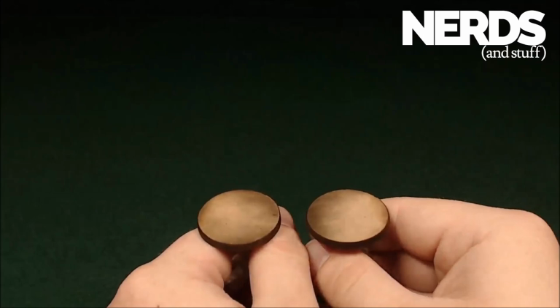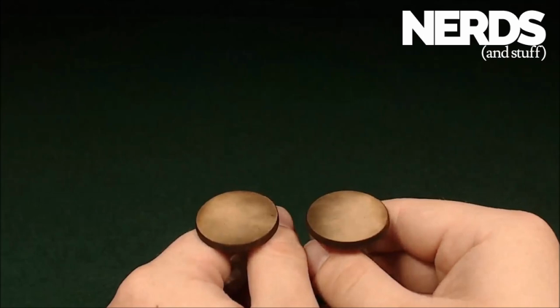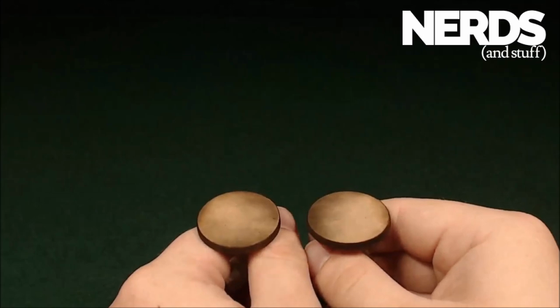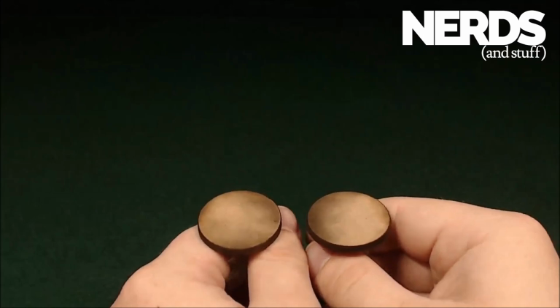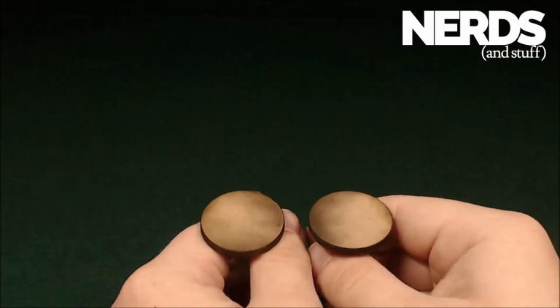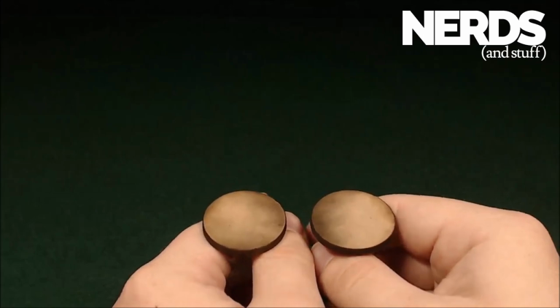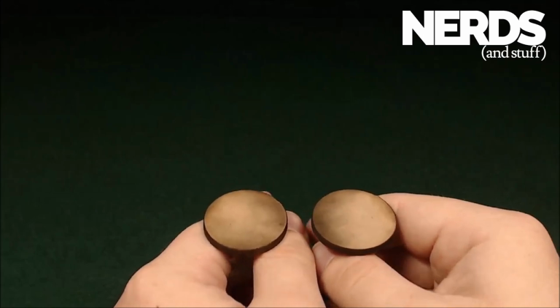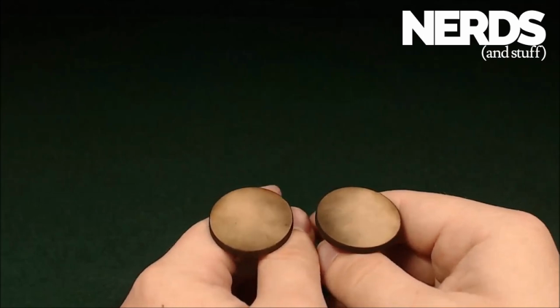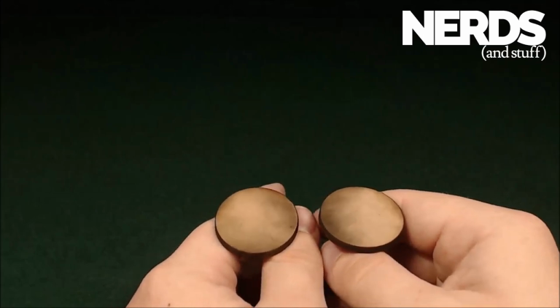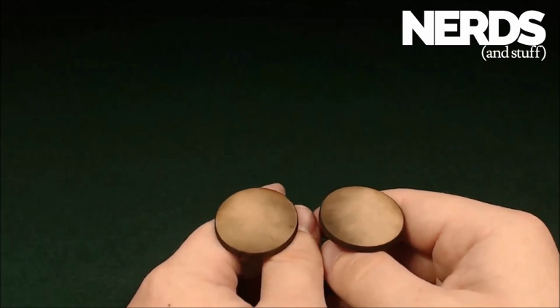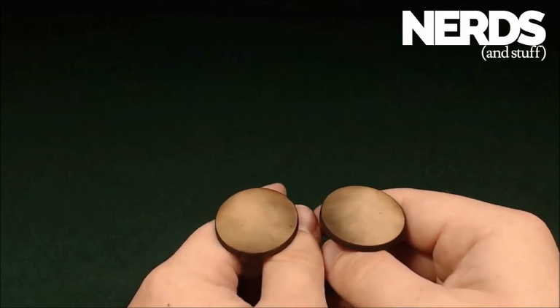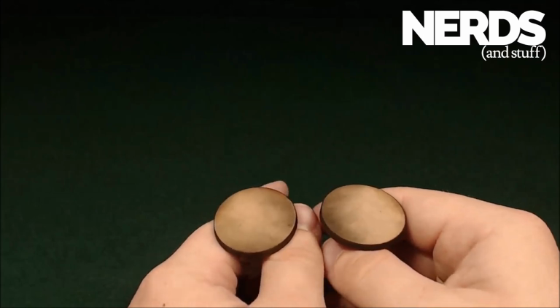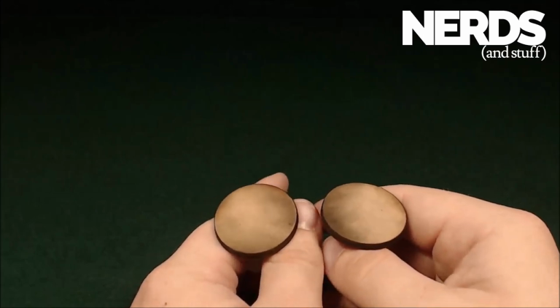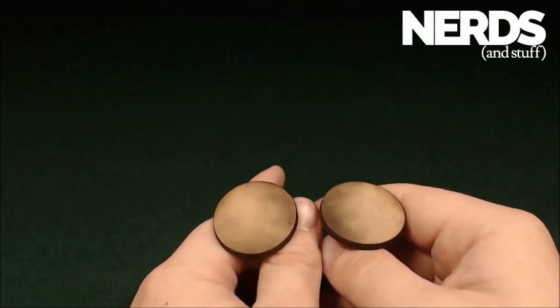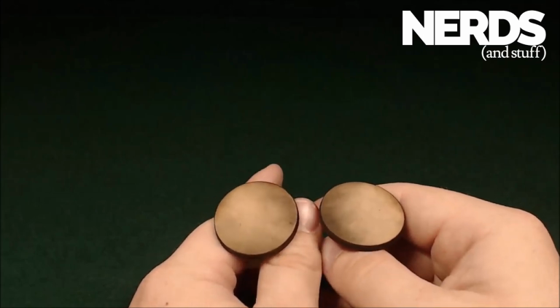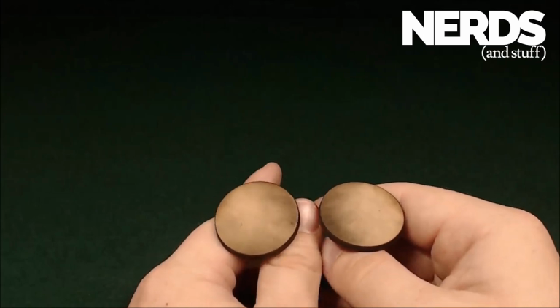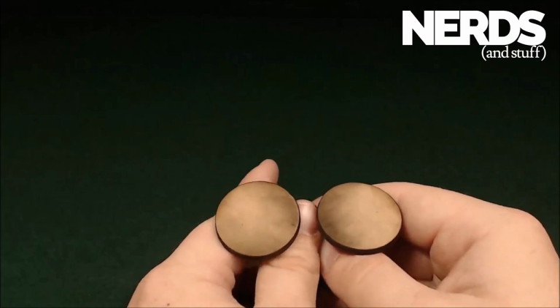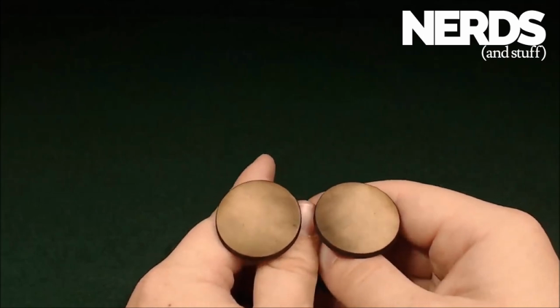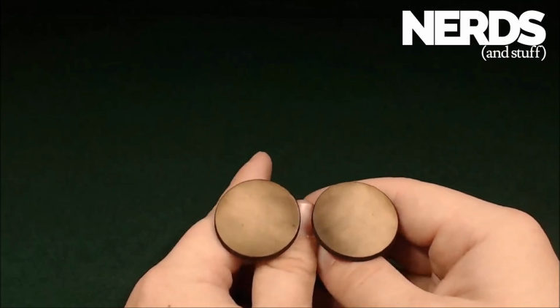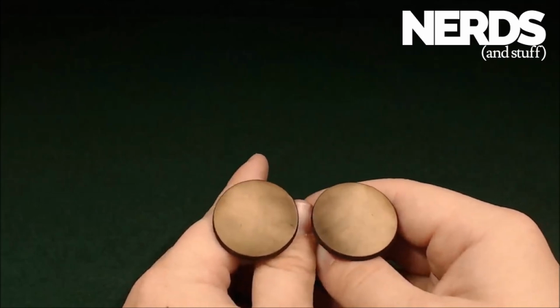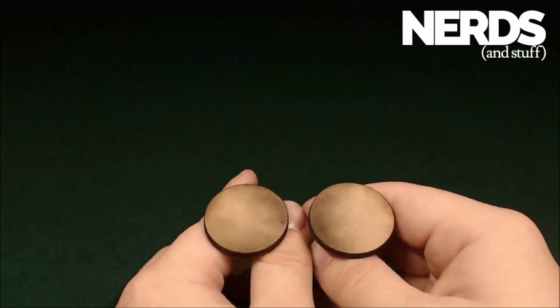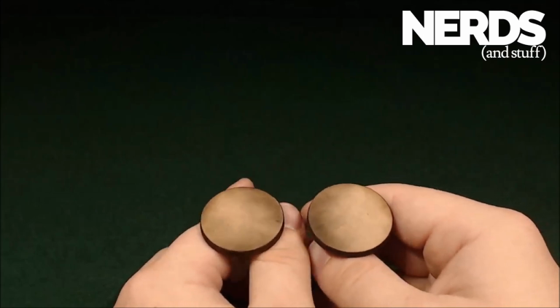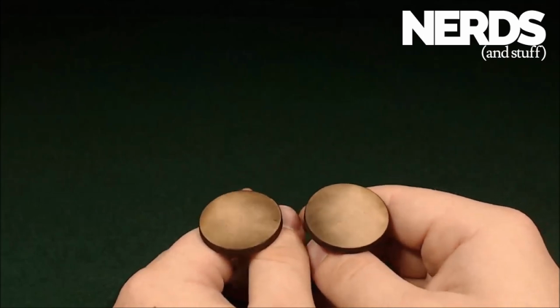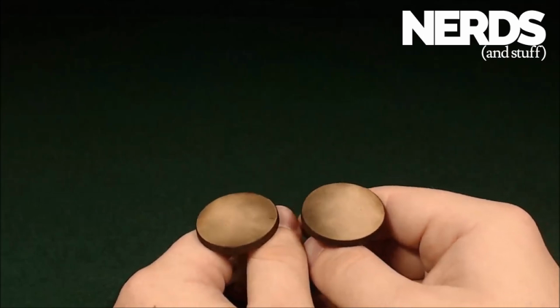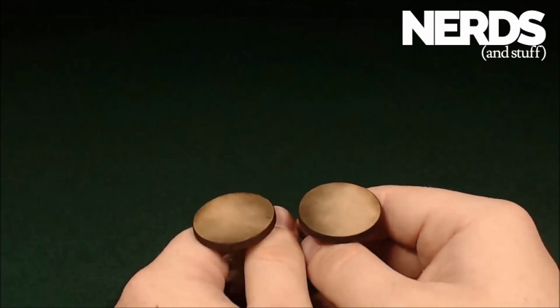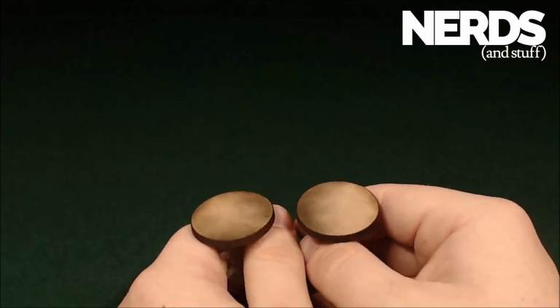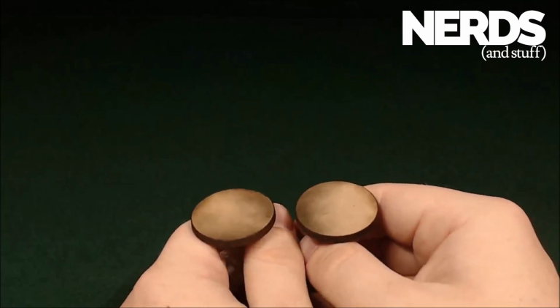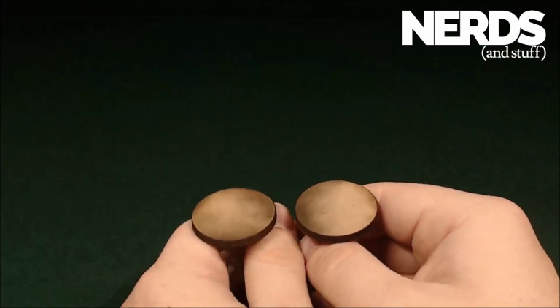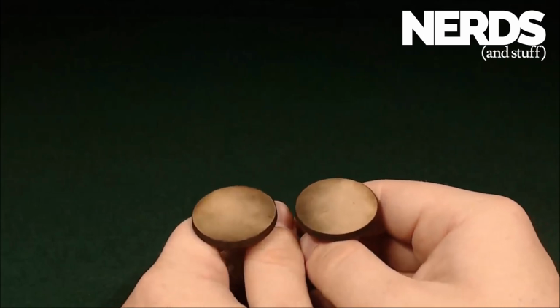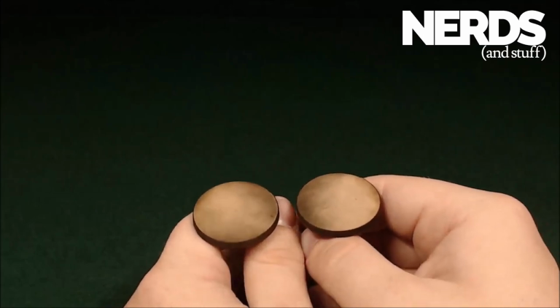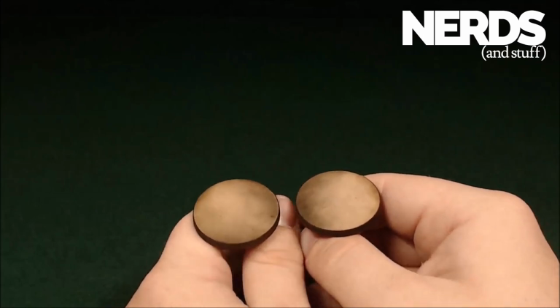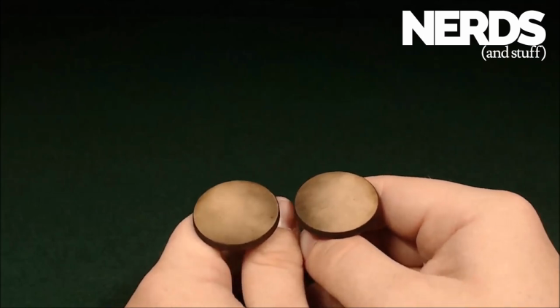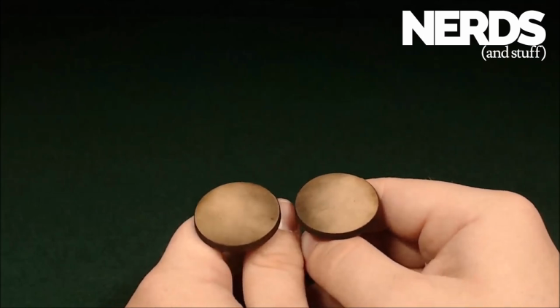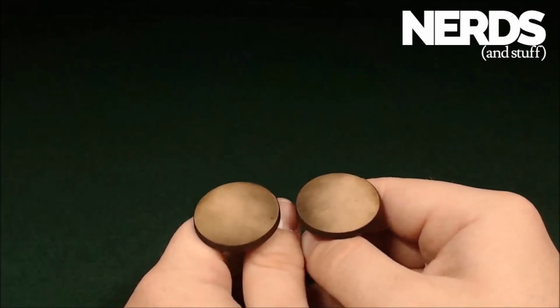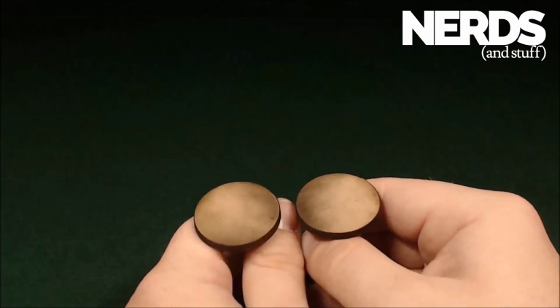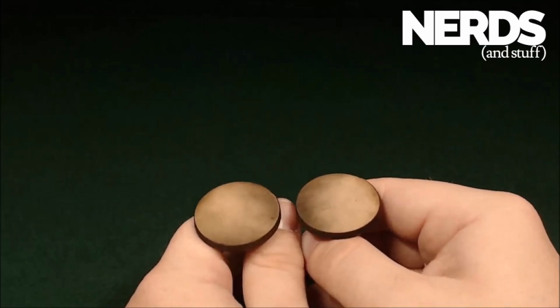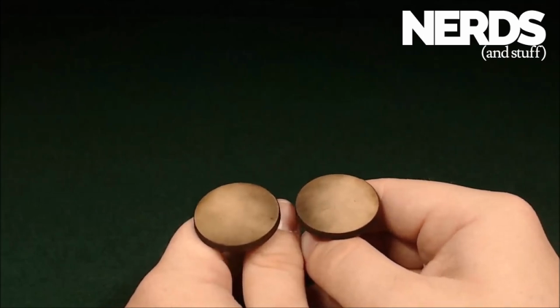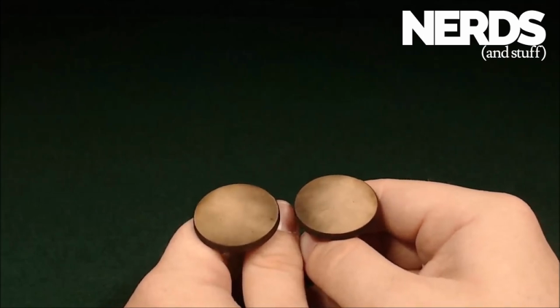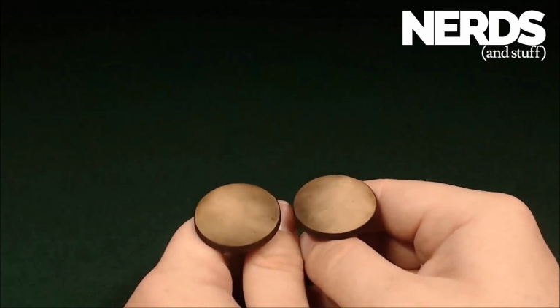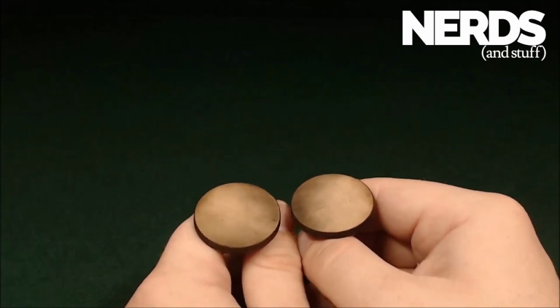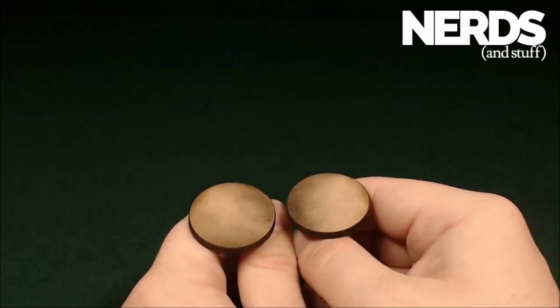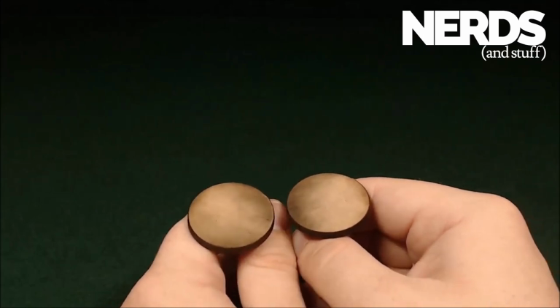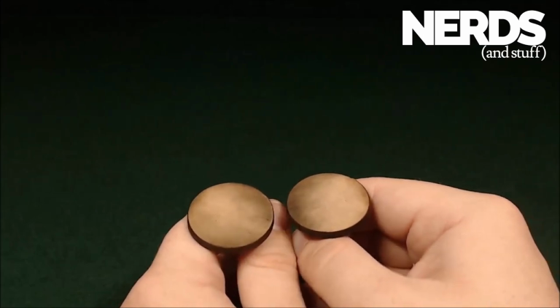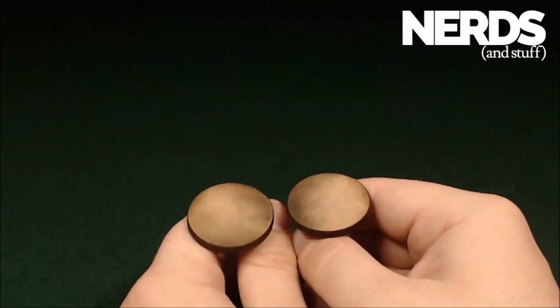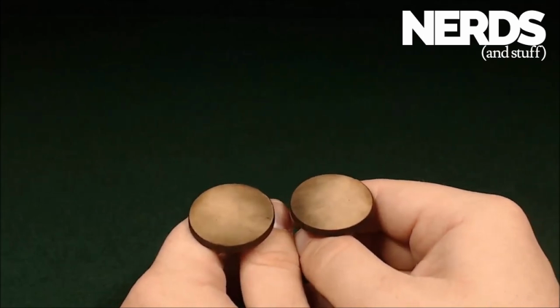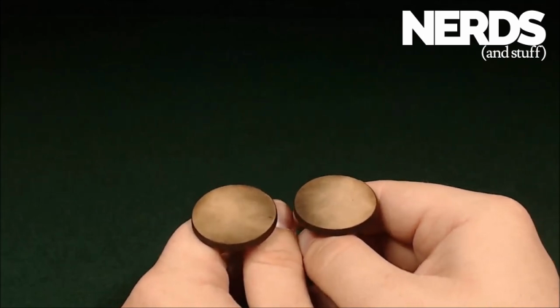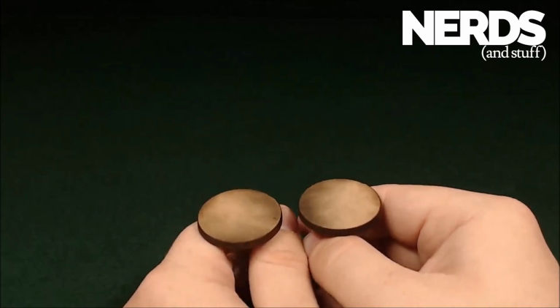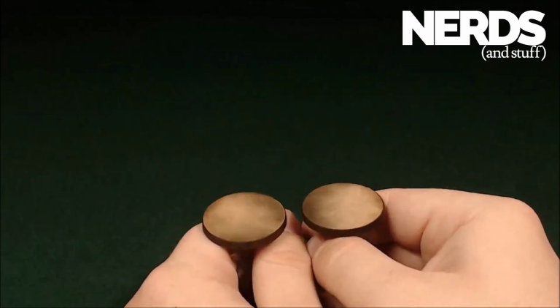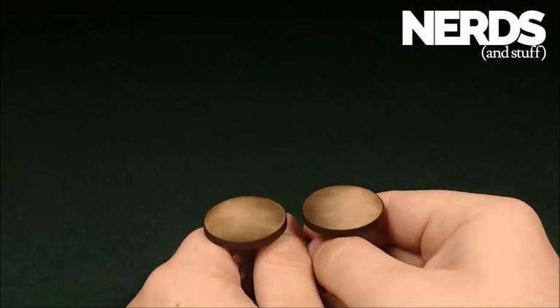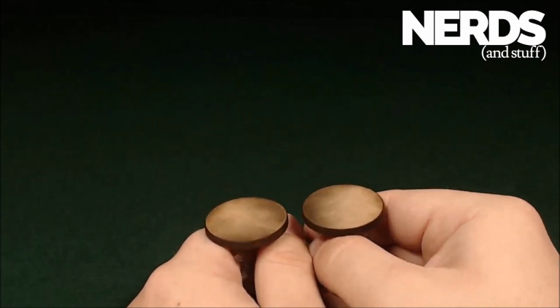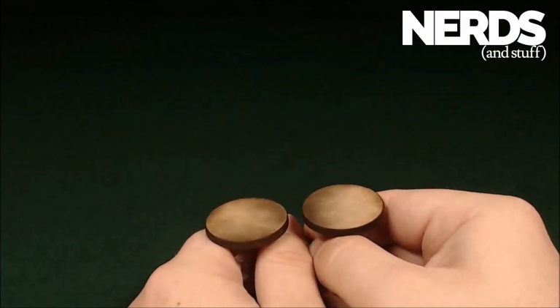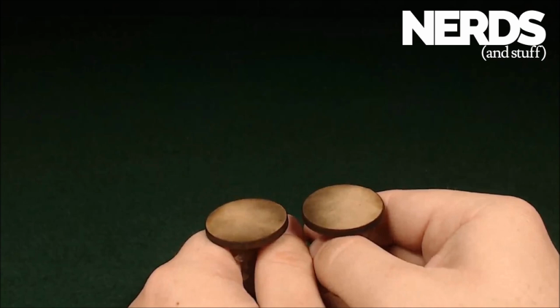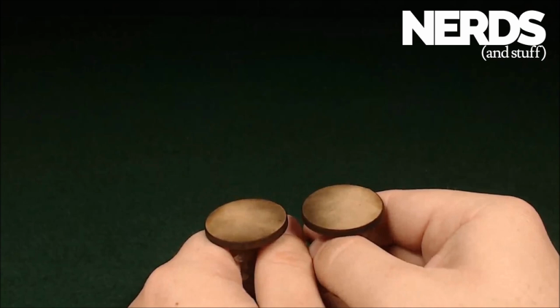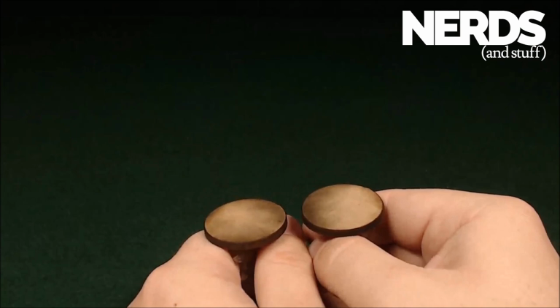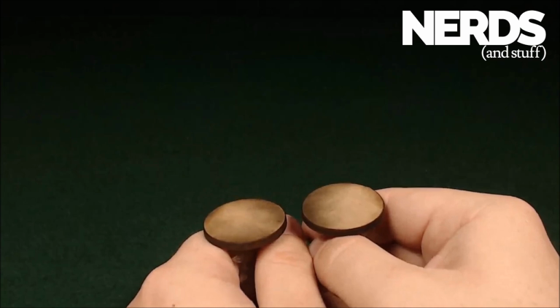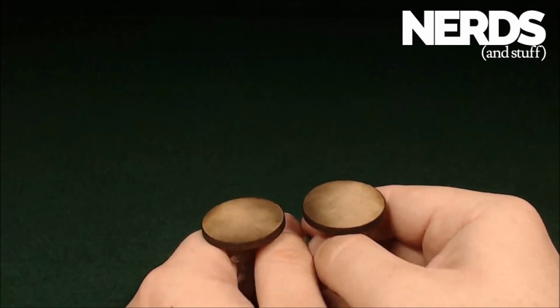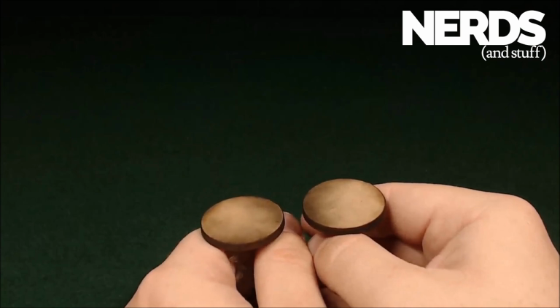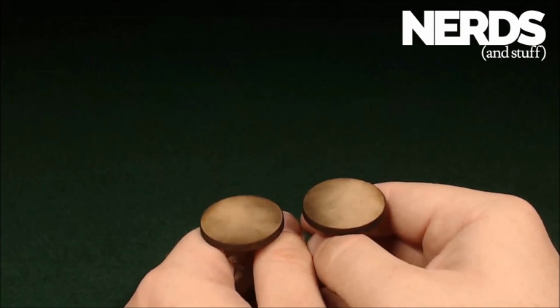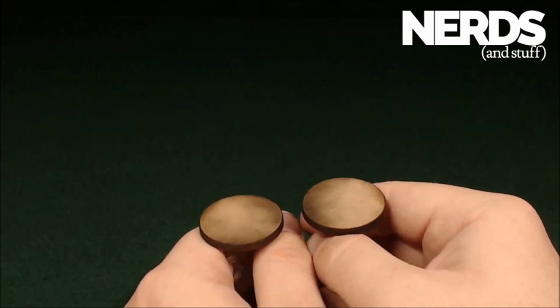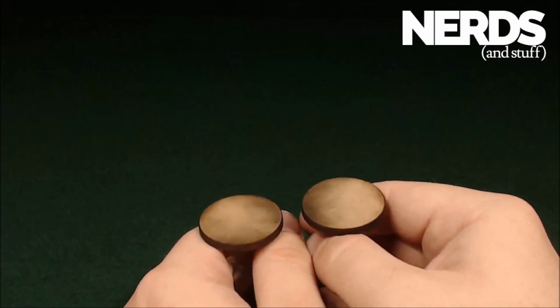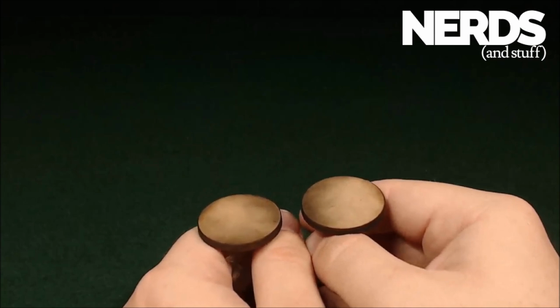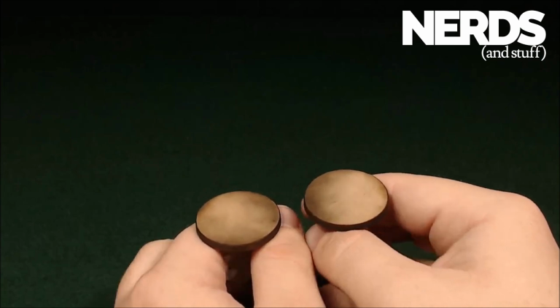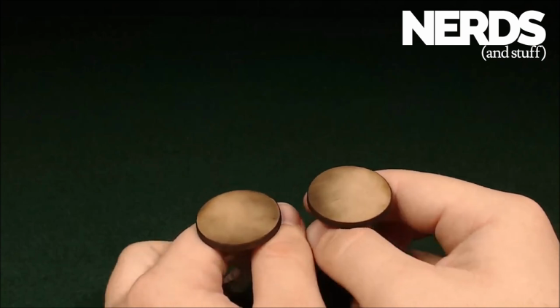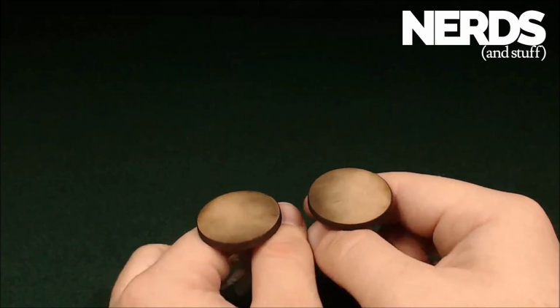Hello, this is Daedalus with Nerds and Stuff, and today we'll be painting these incredibly clear Reaper Clear Bones.